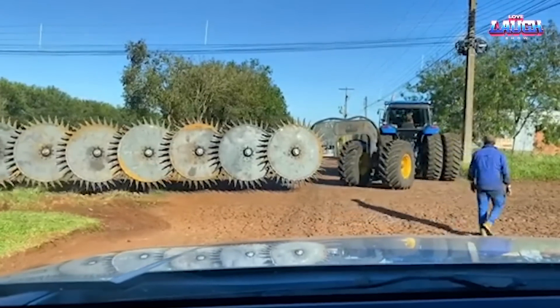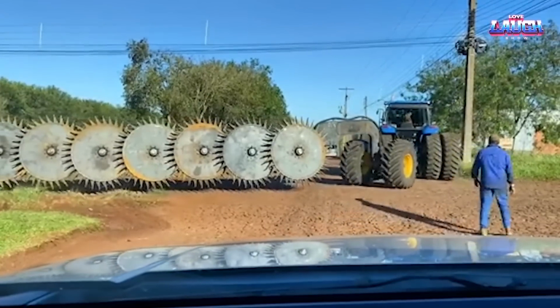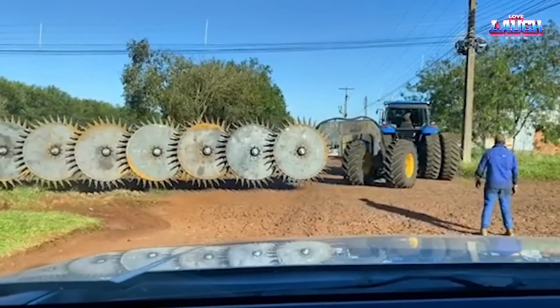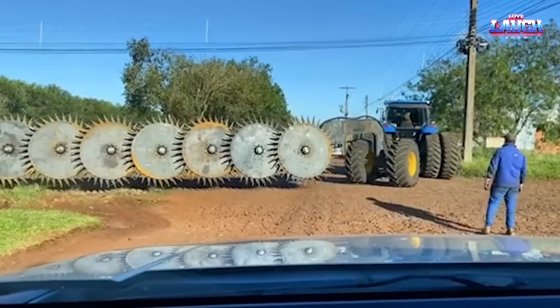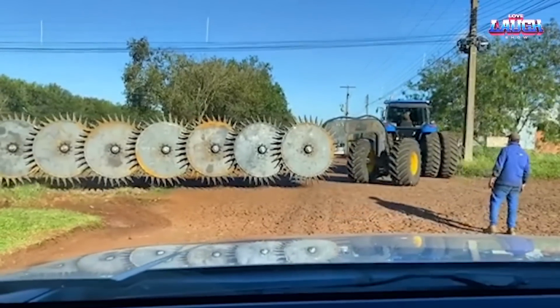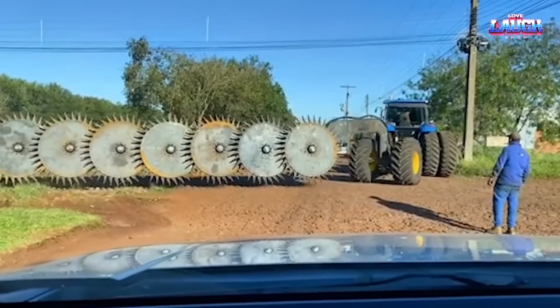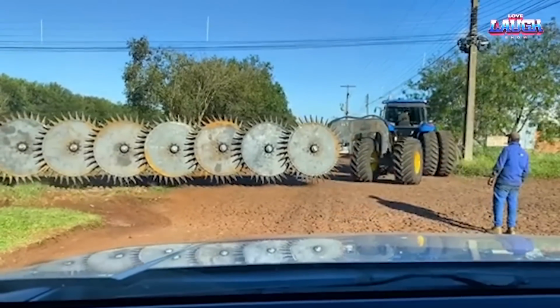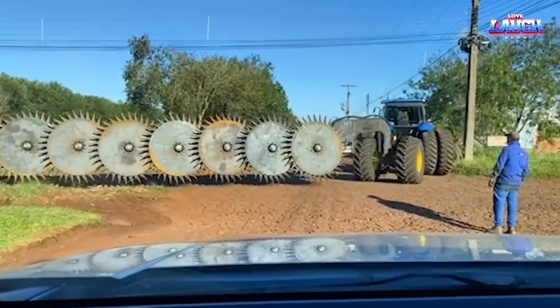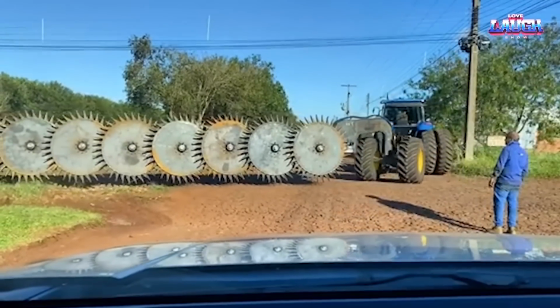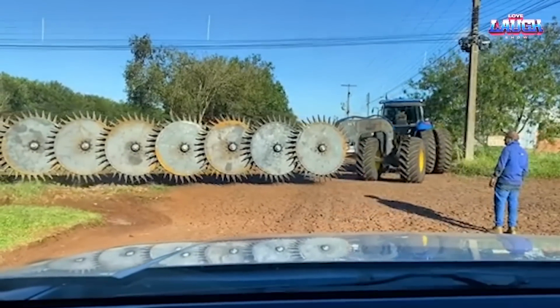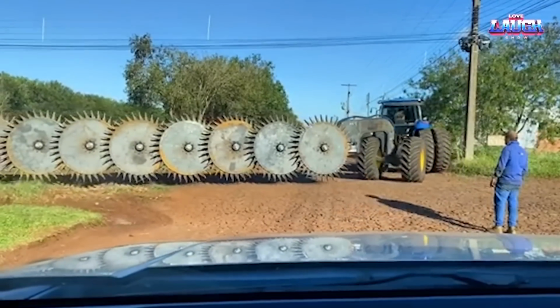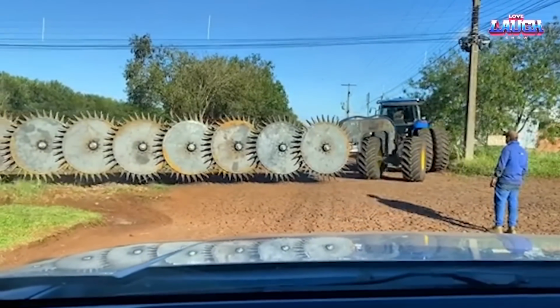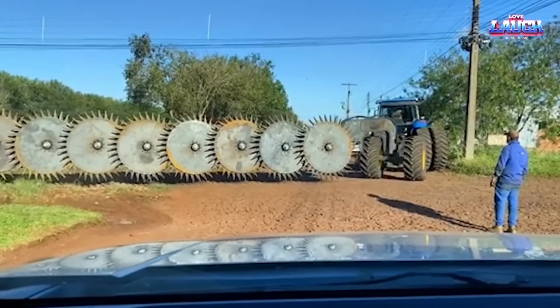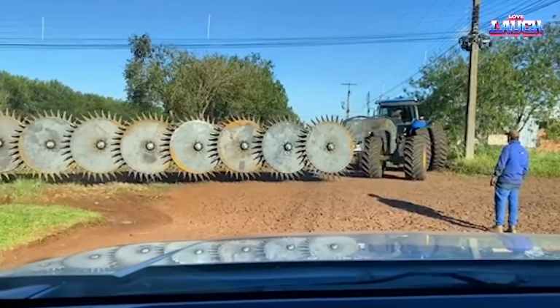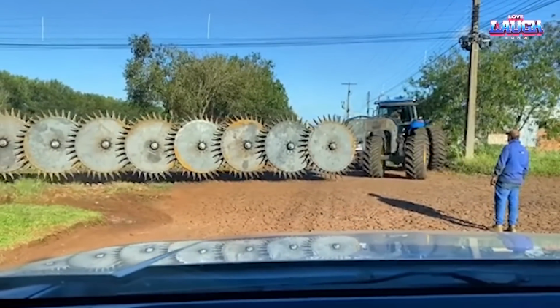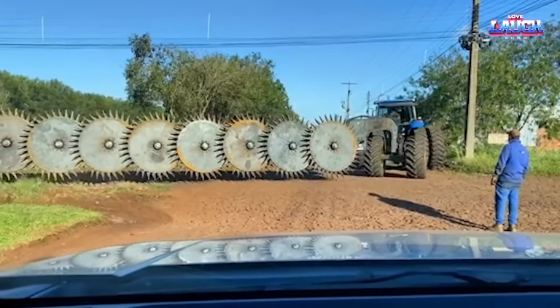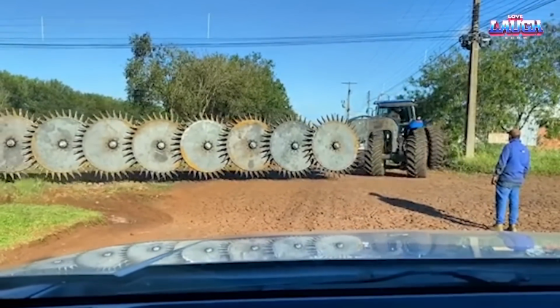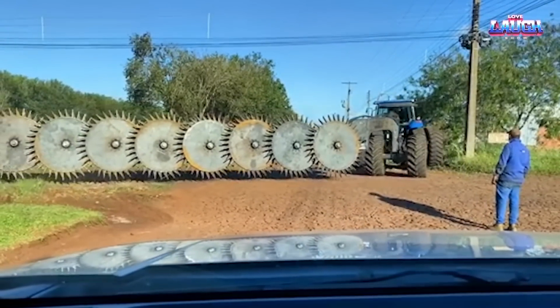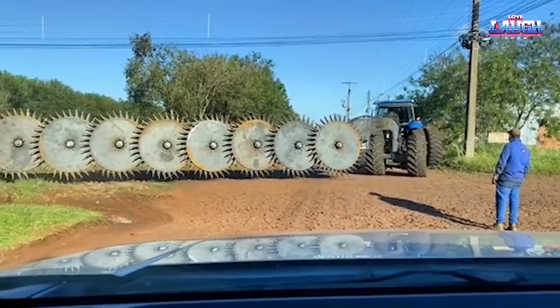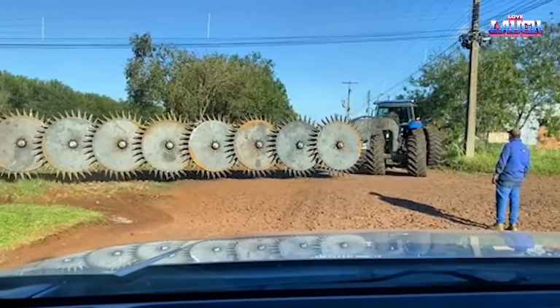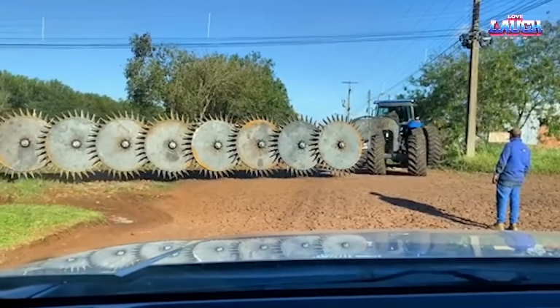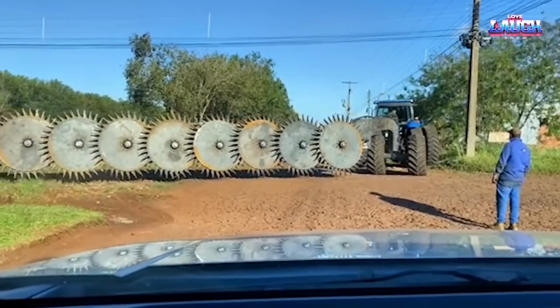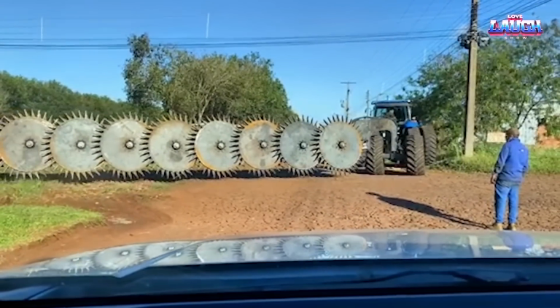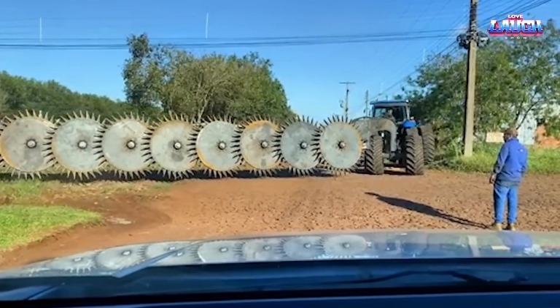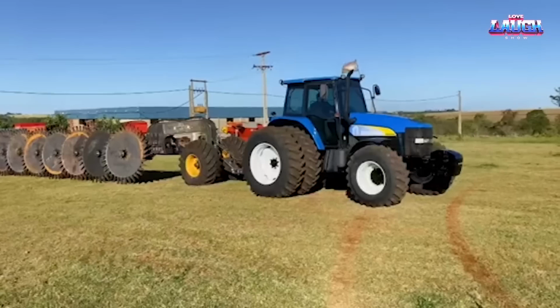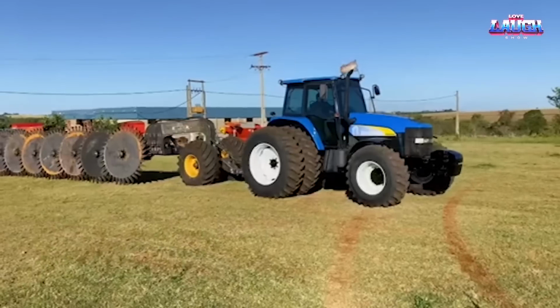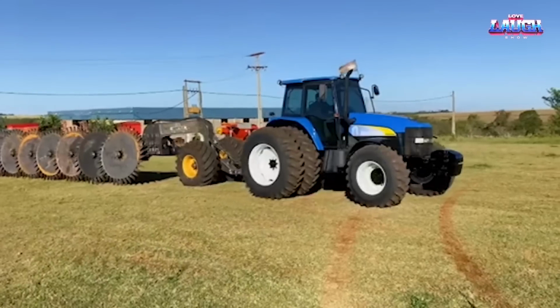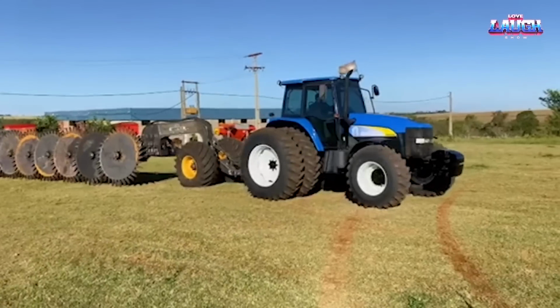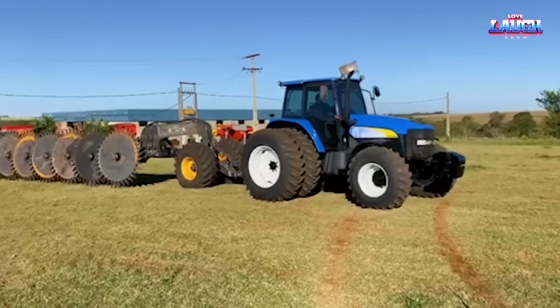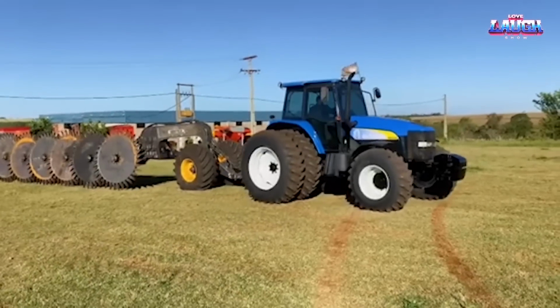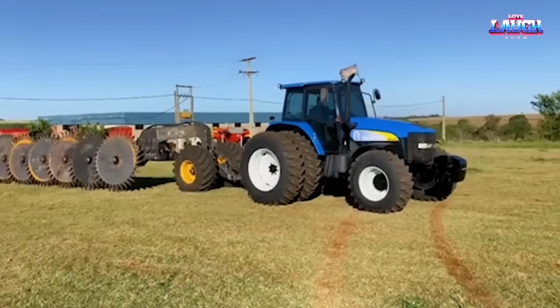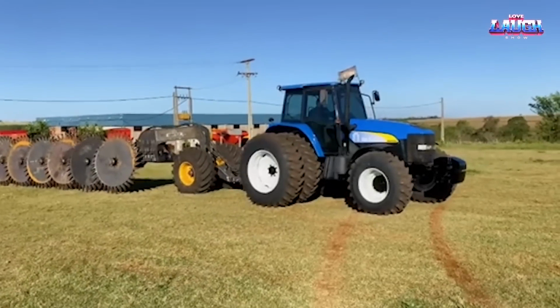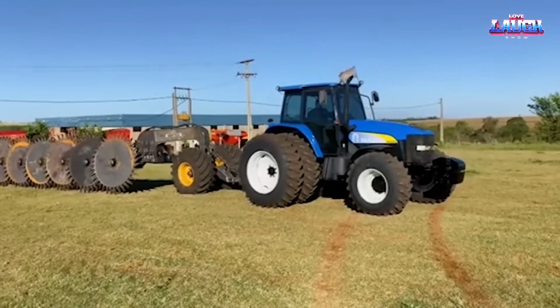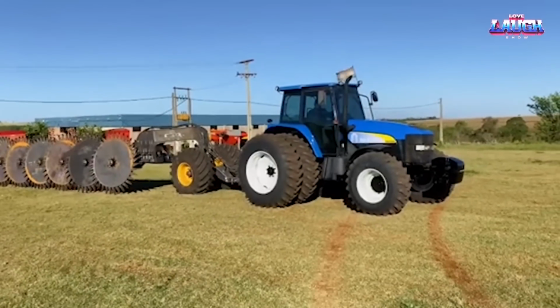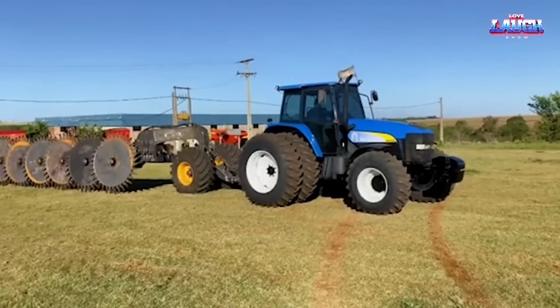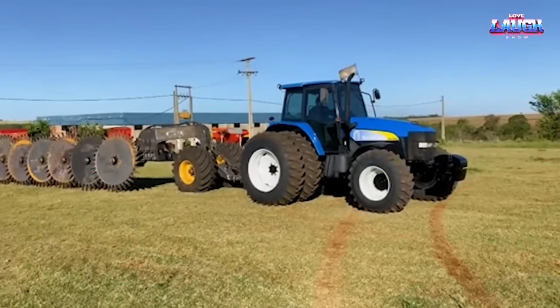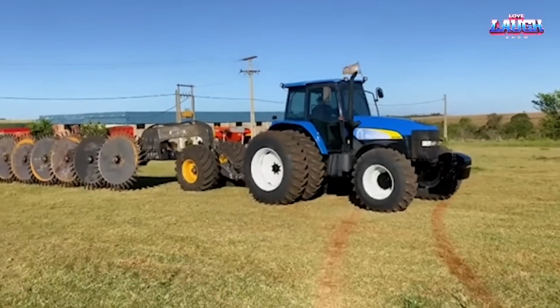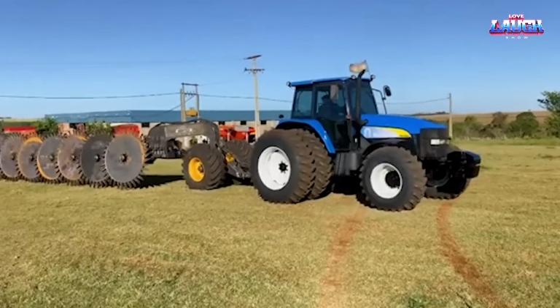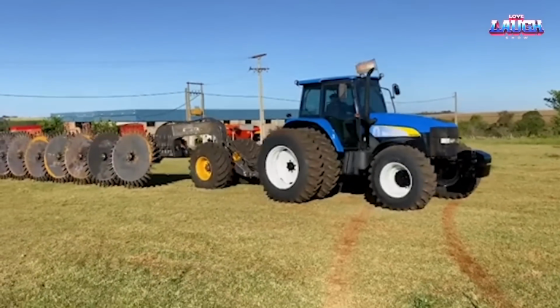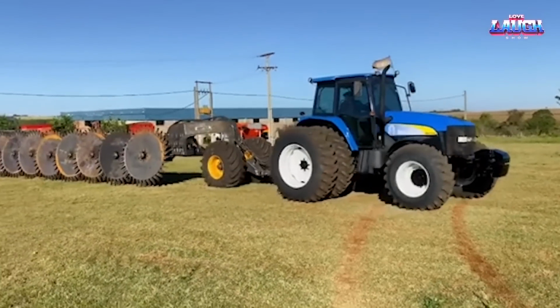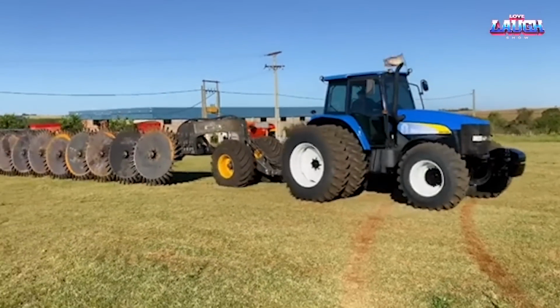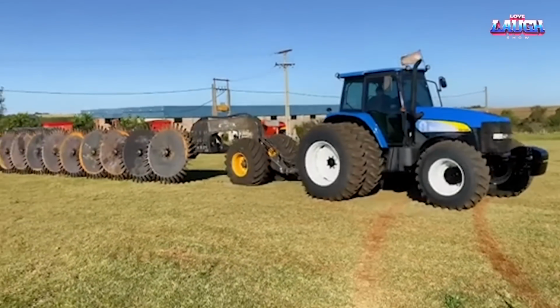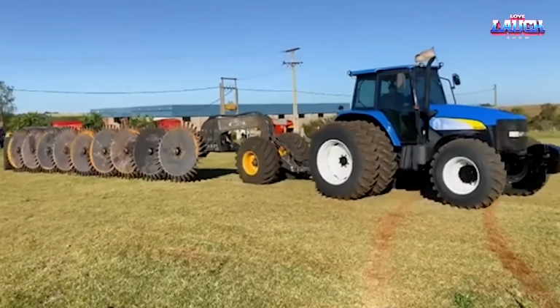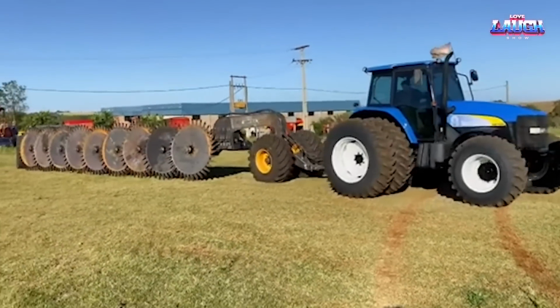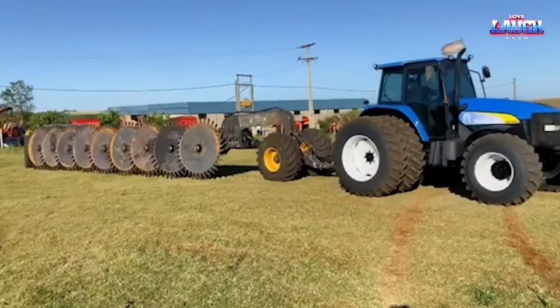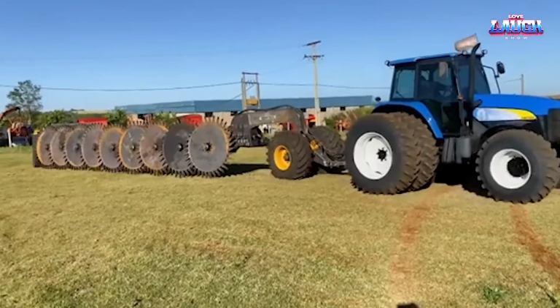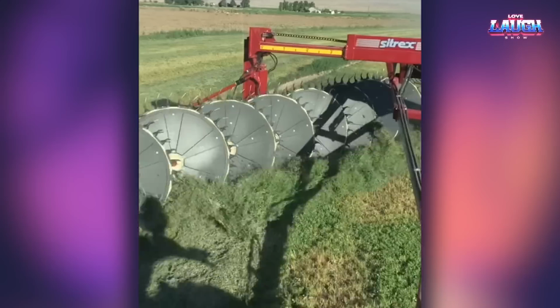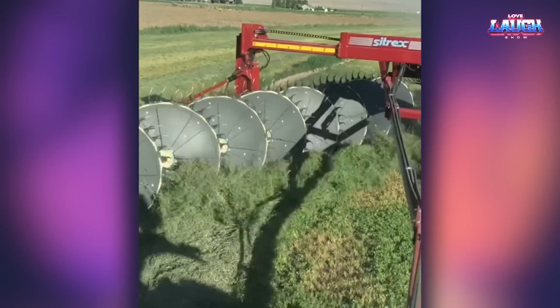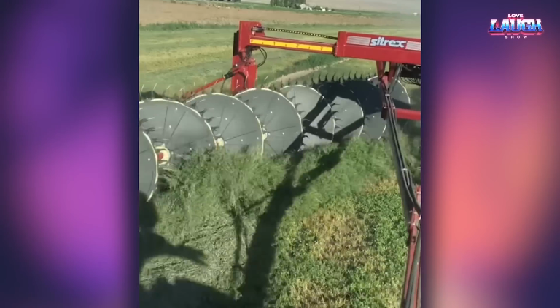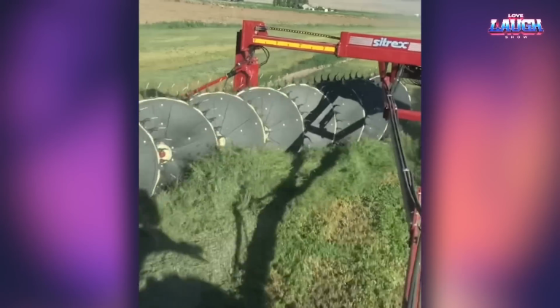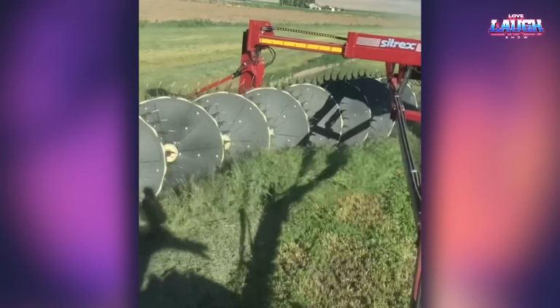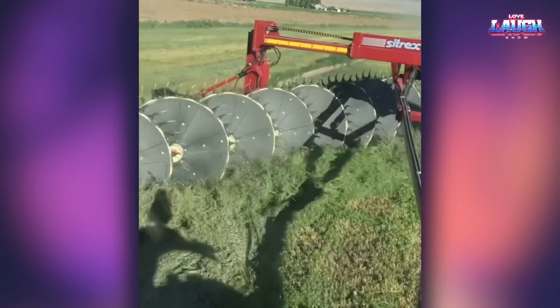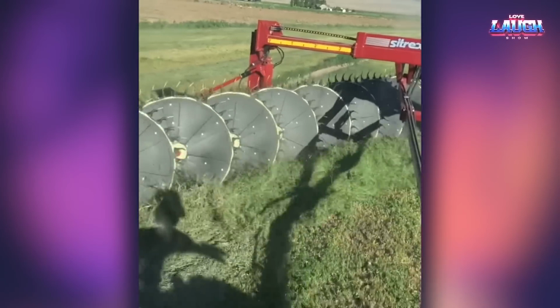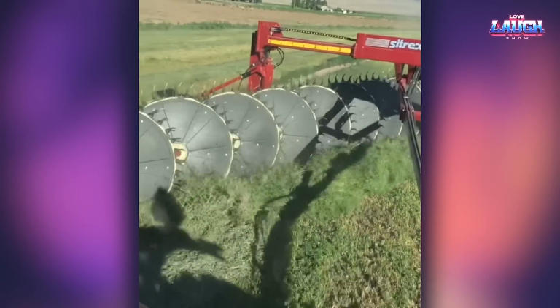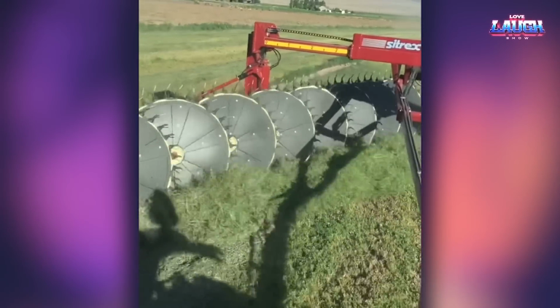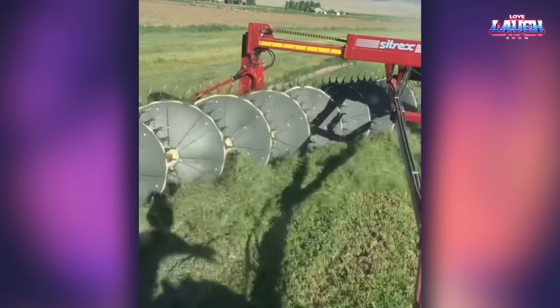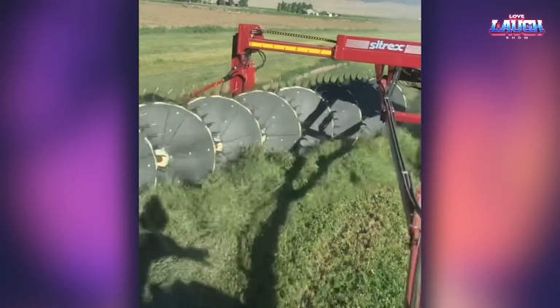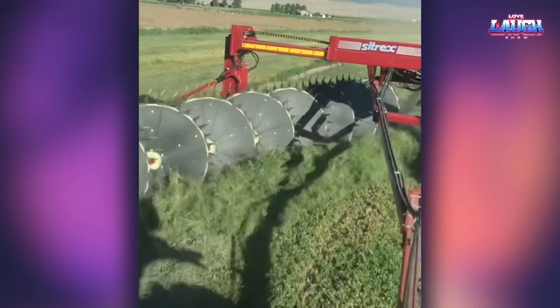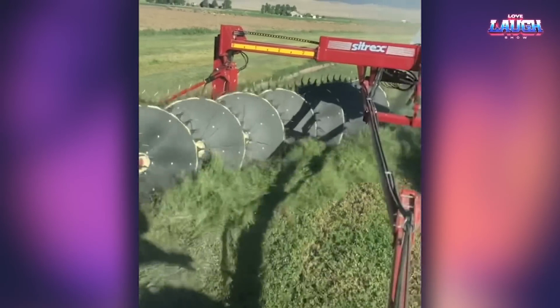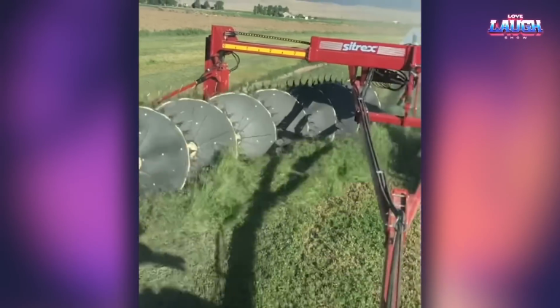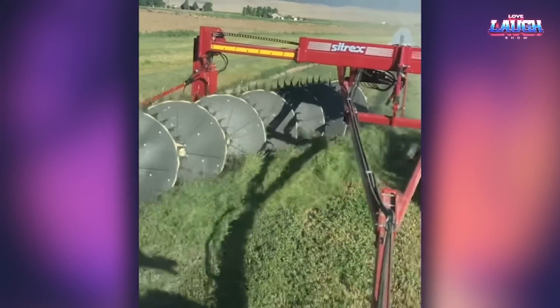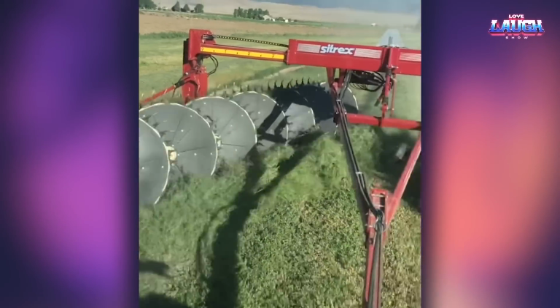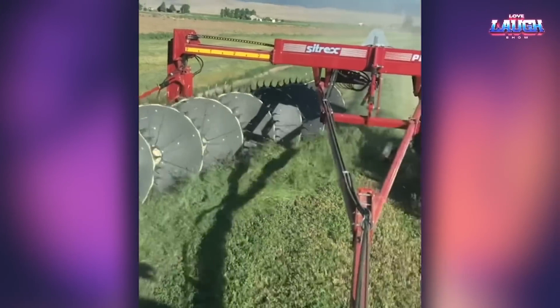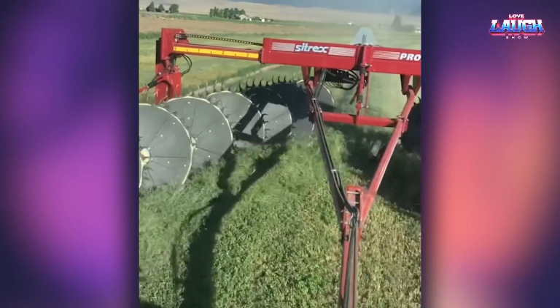These intimidating discs with sharp teeth are designed to pick up grass clippings, which are then collected and shaped into haystacks.